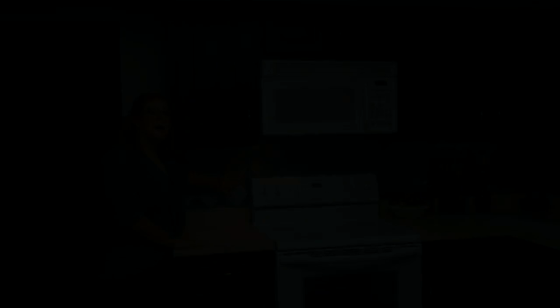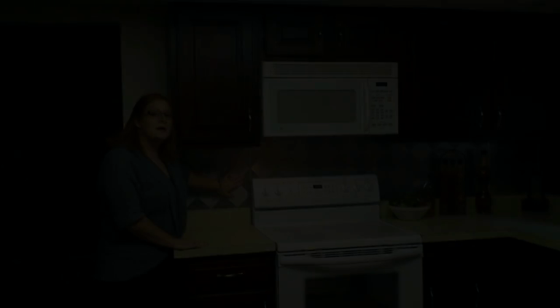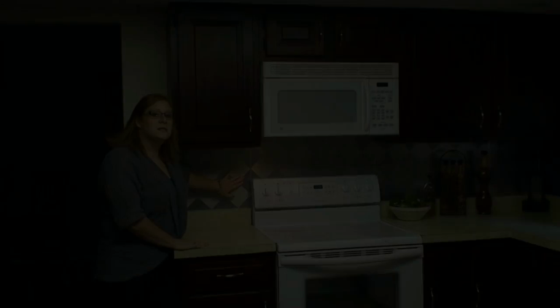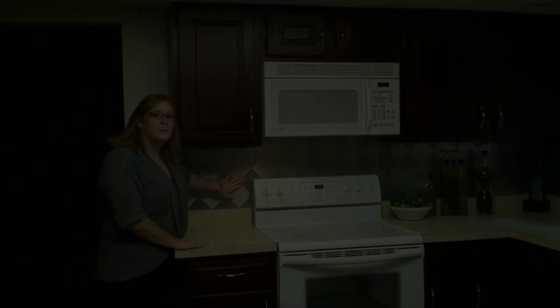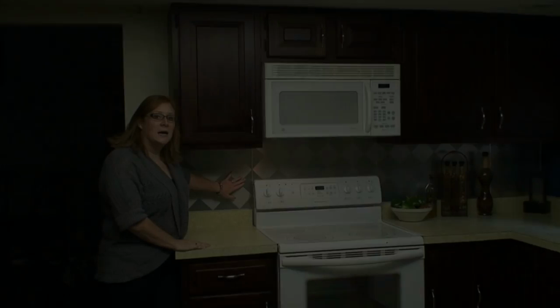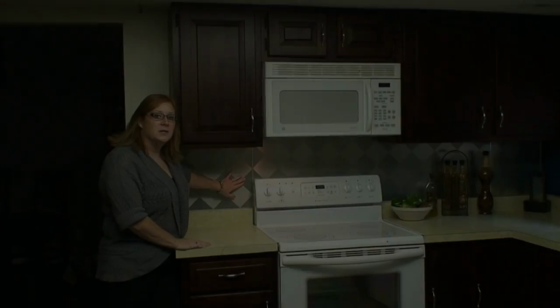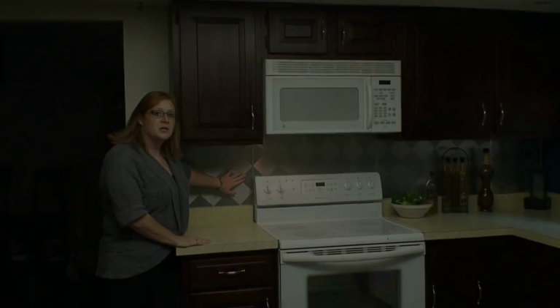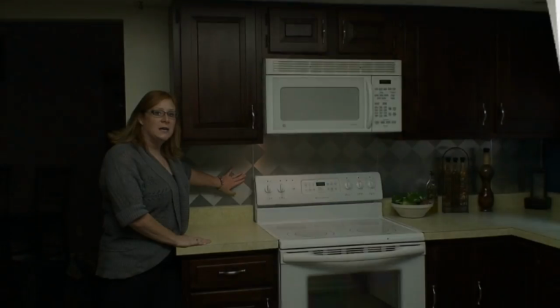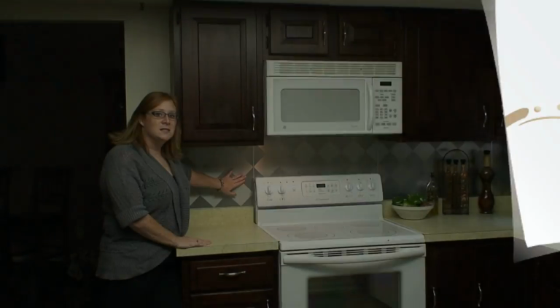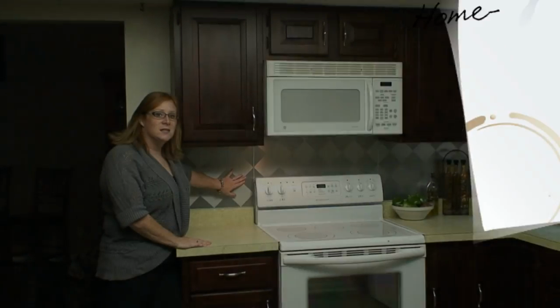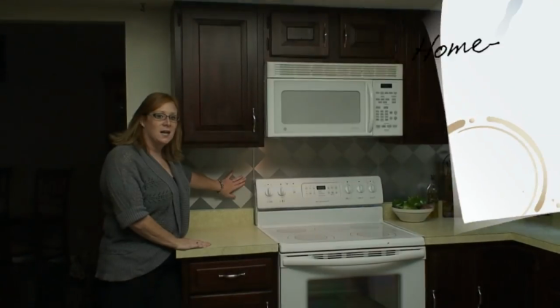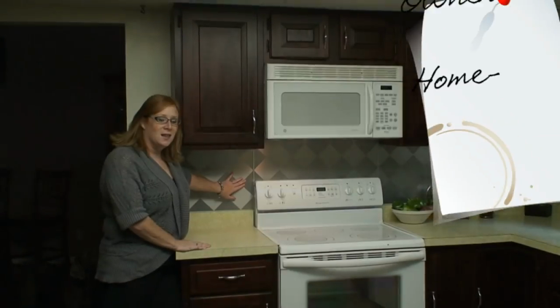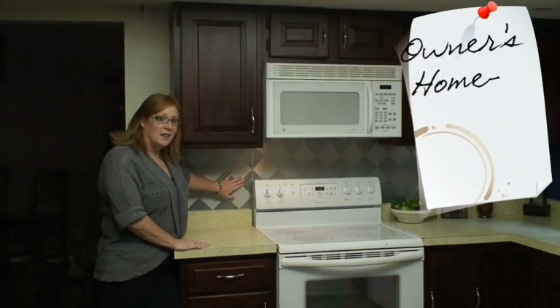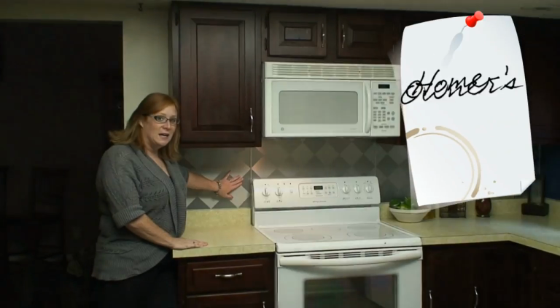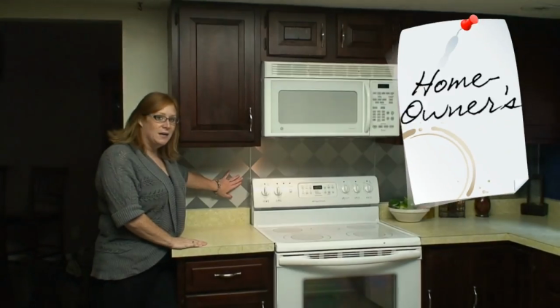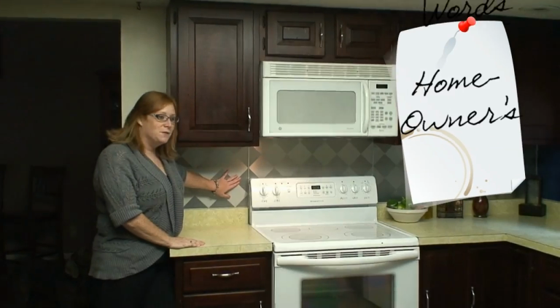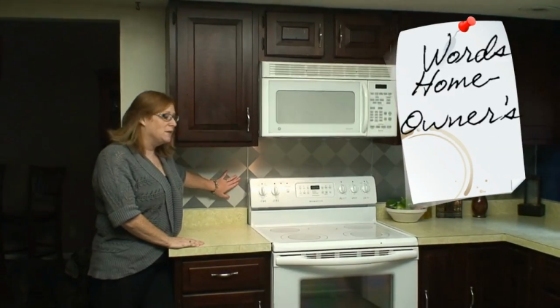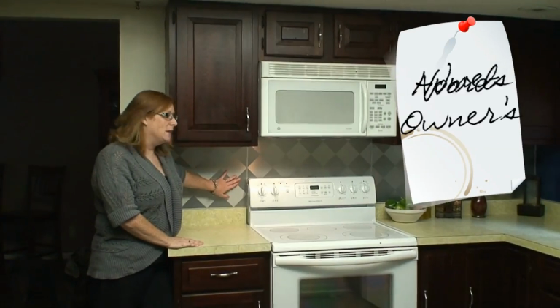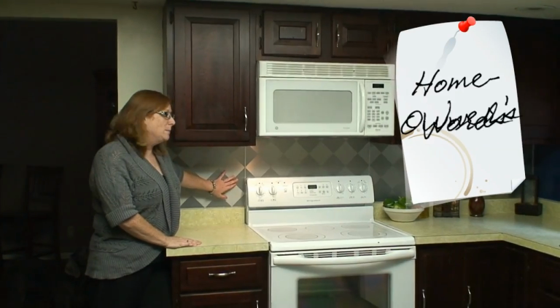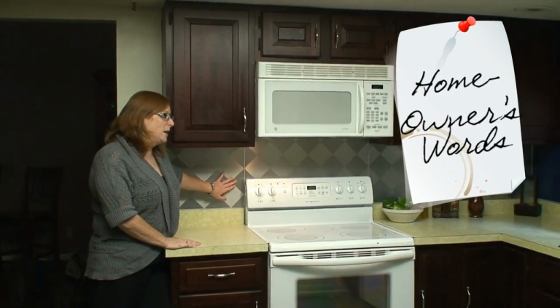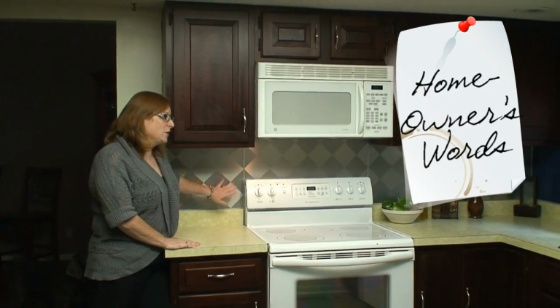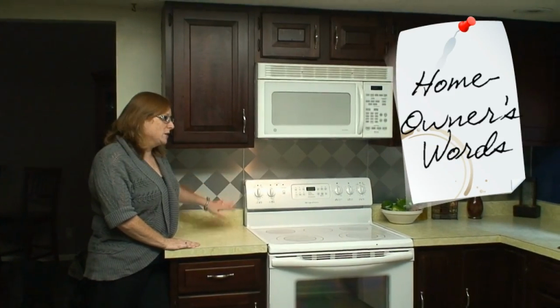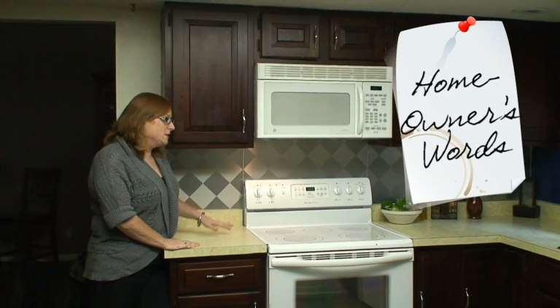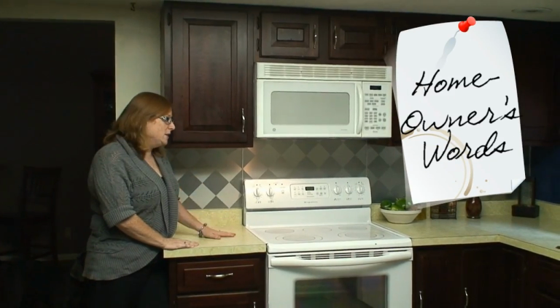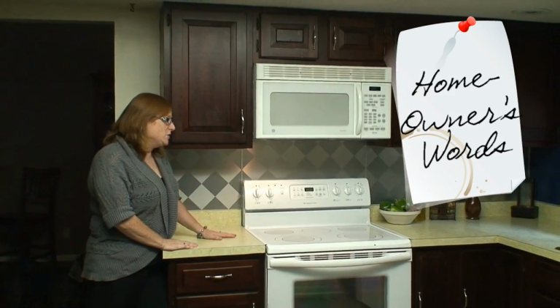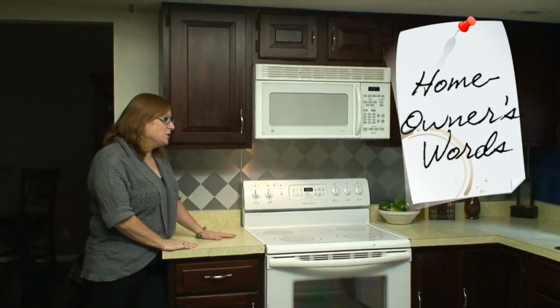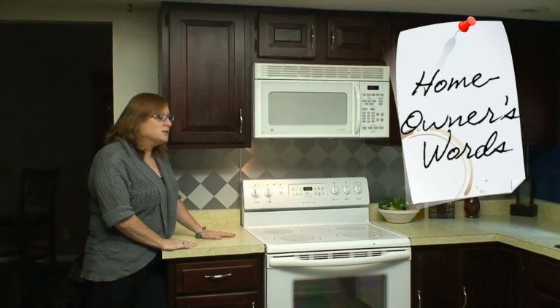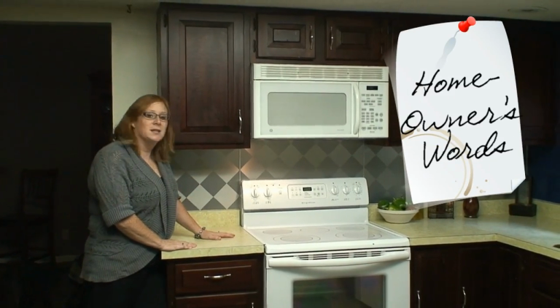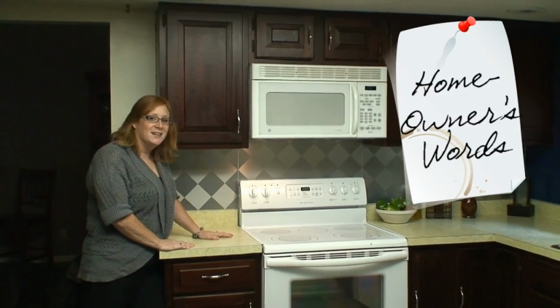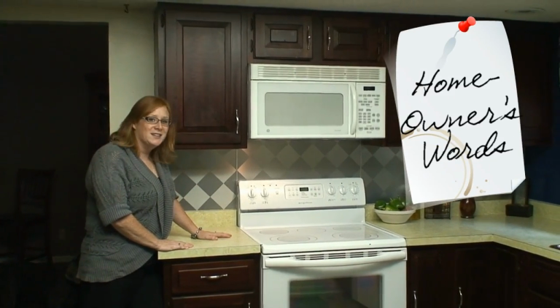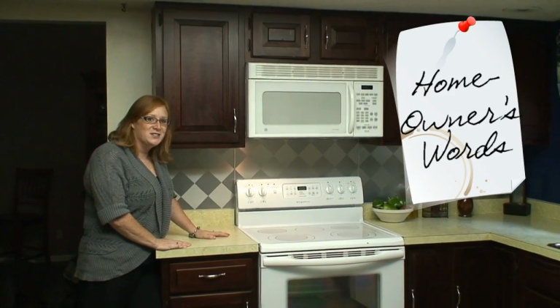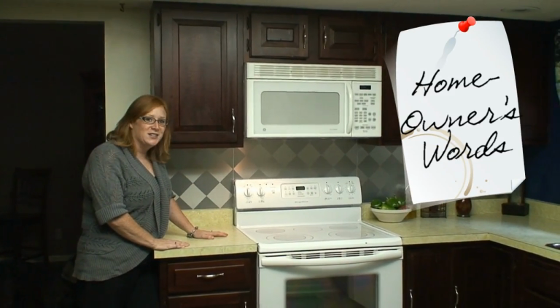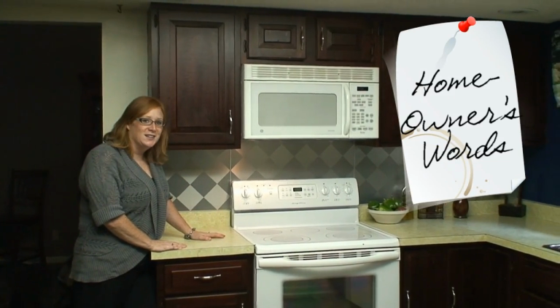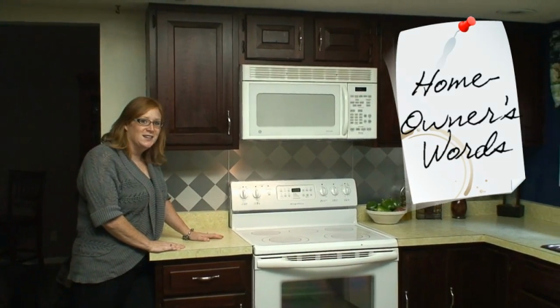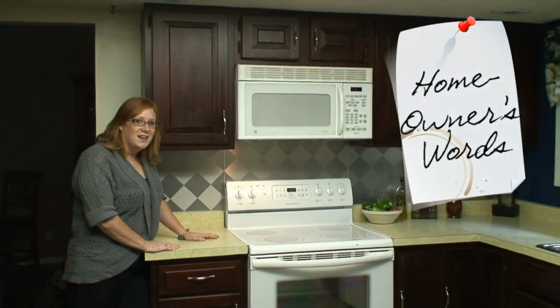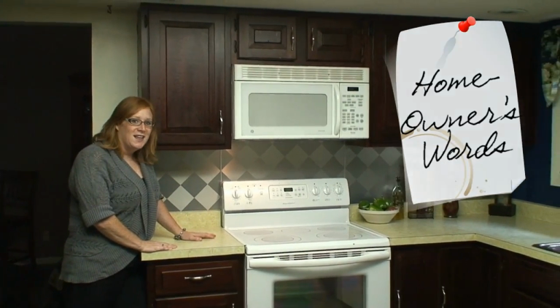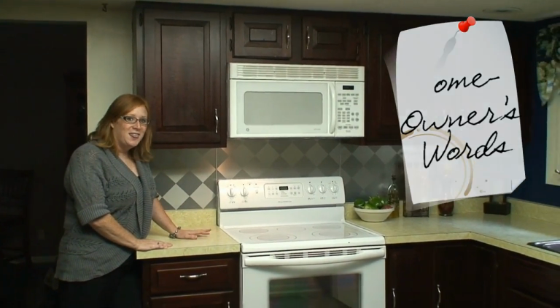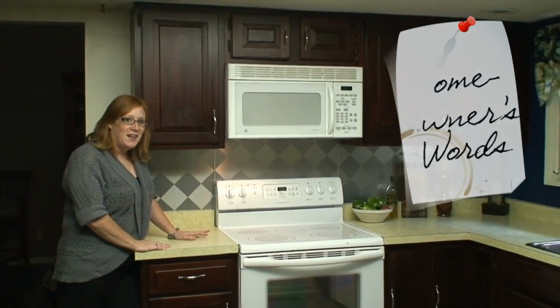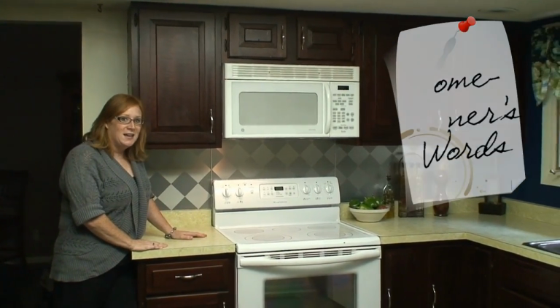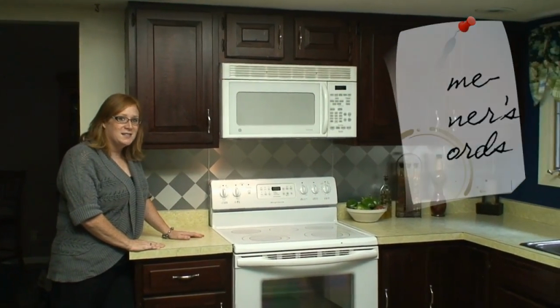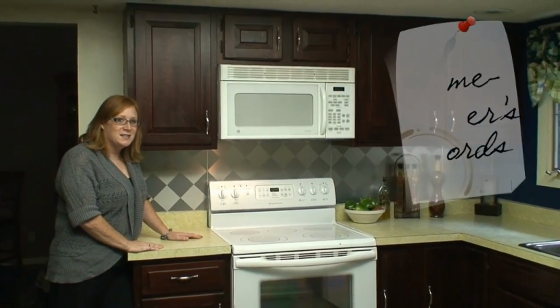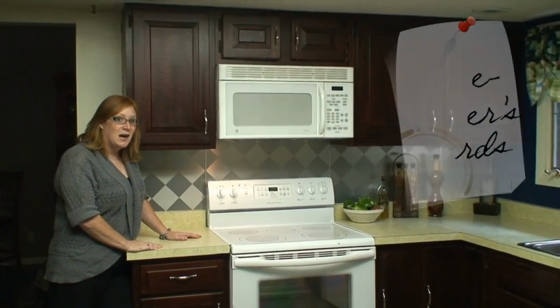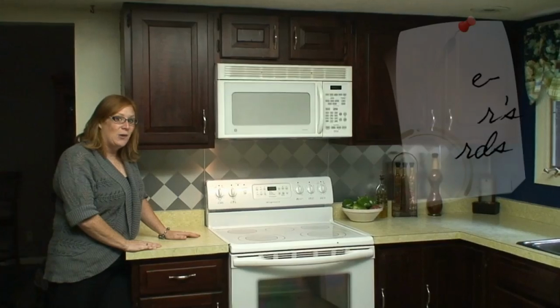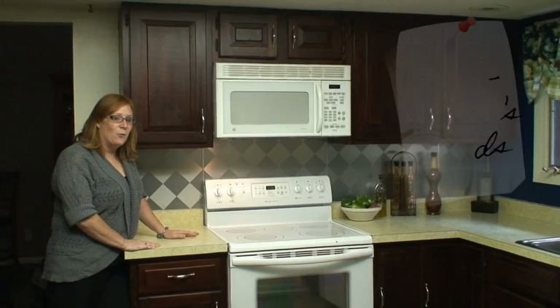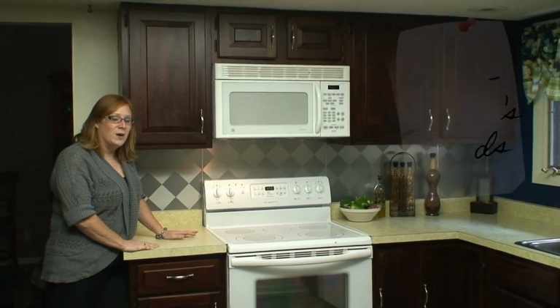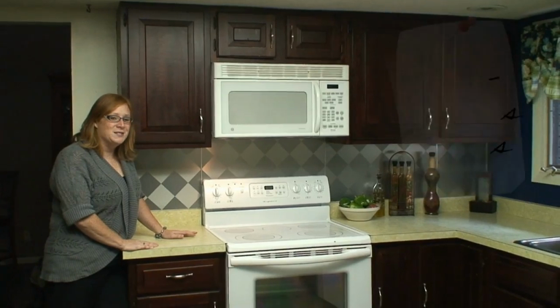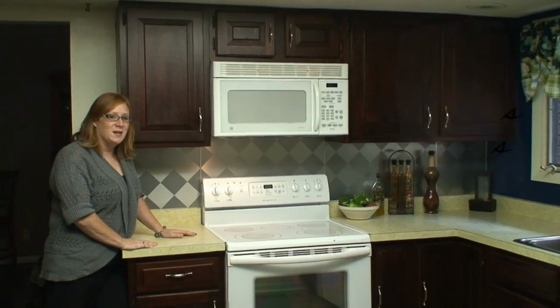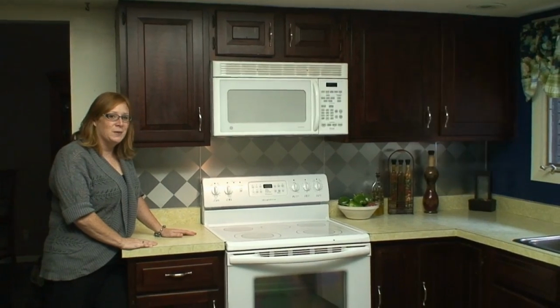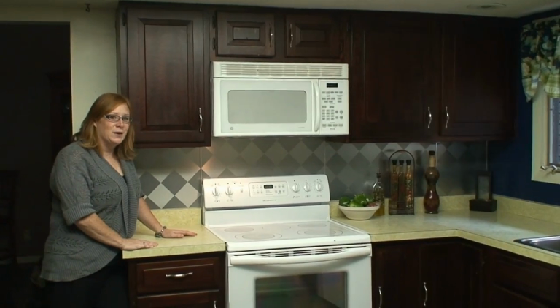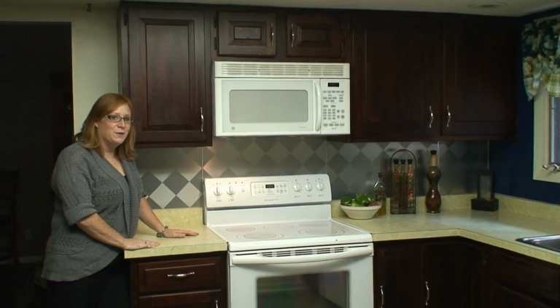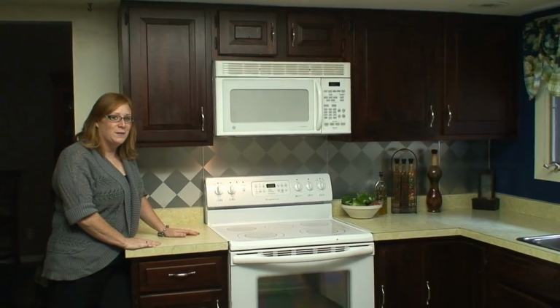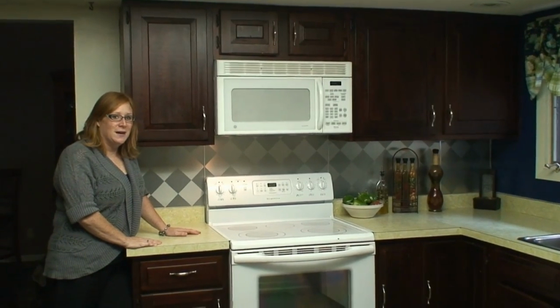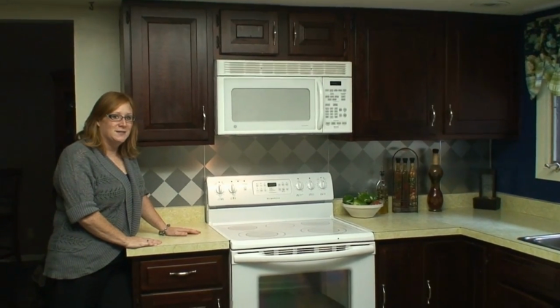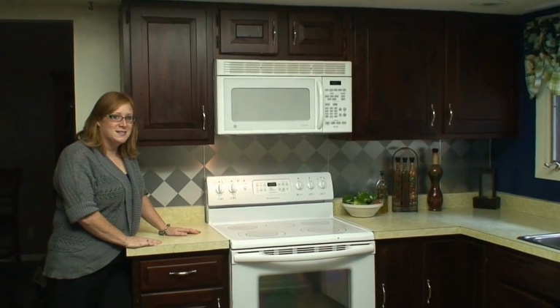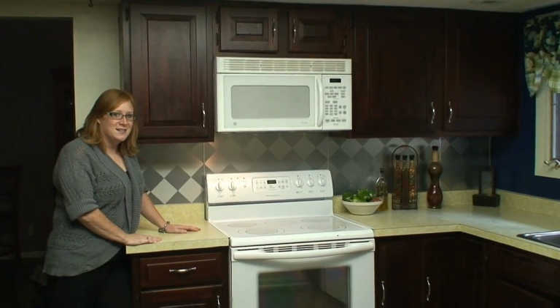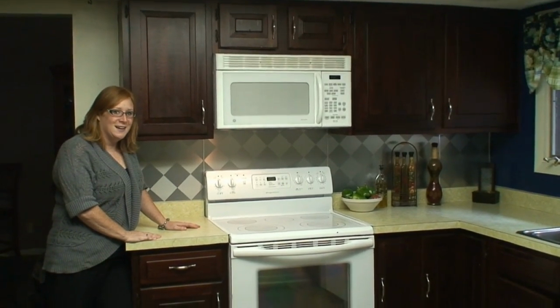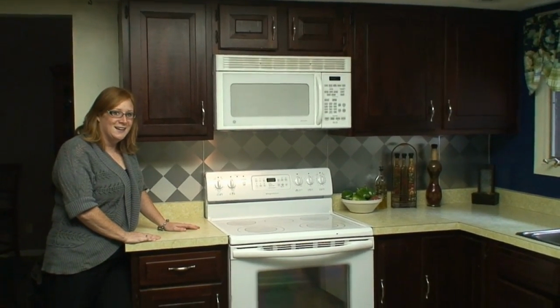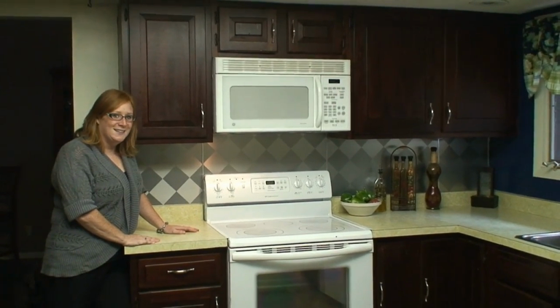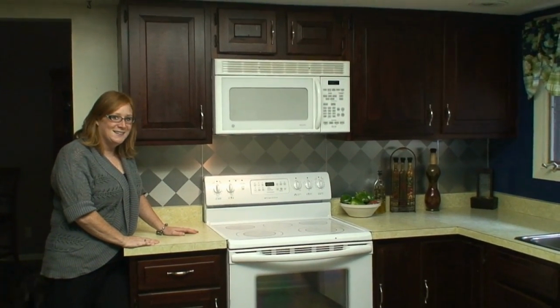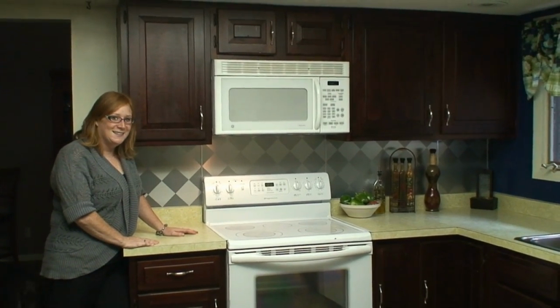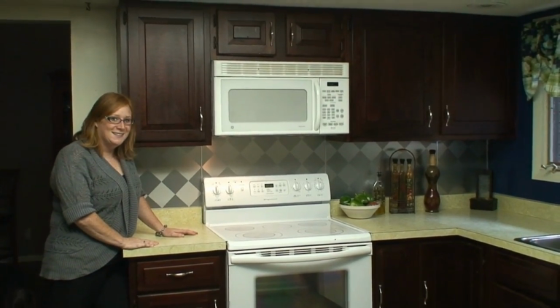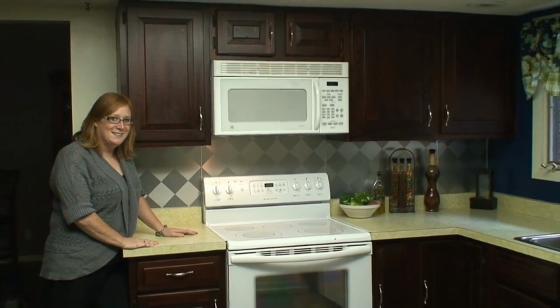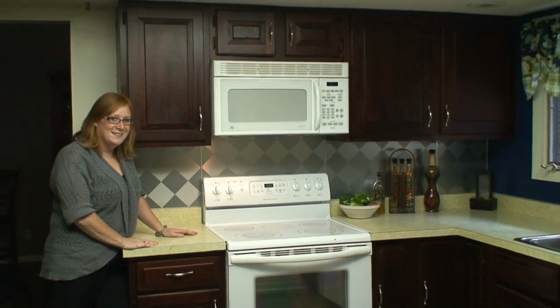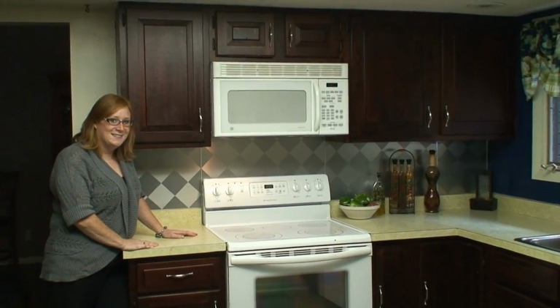Backsplash adds a lot of life and modernization to the kitchen. Thanks, 1005 Design.